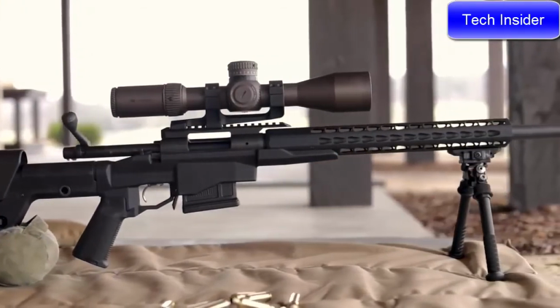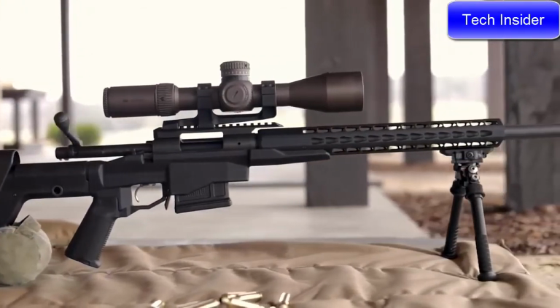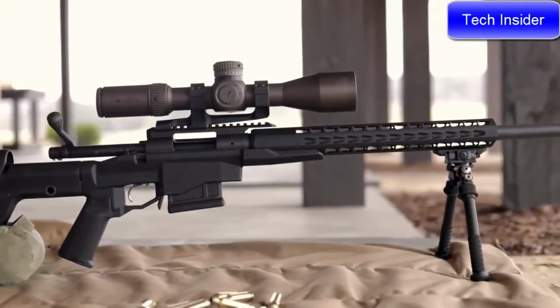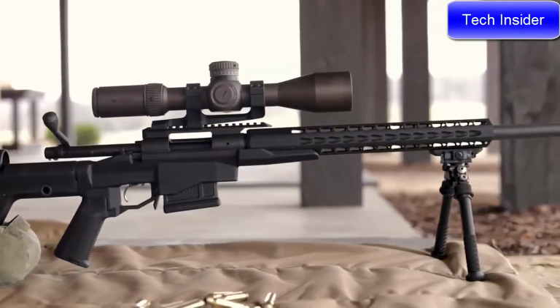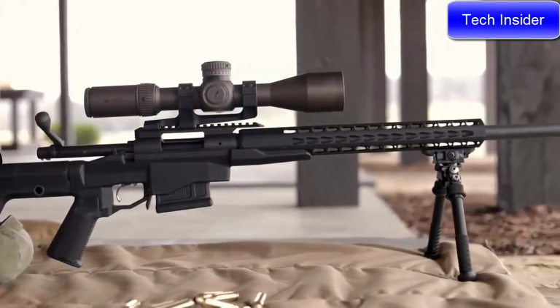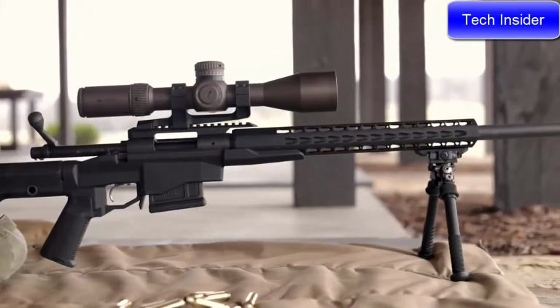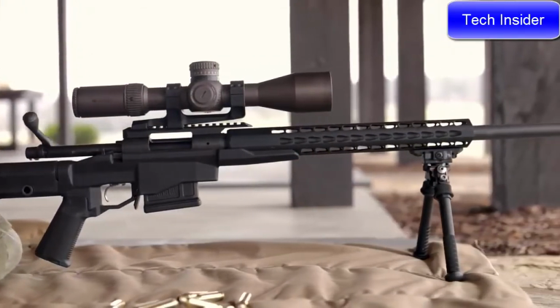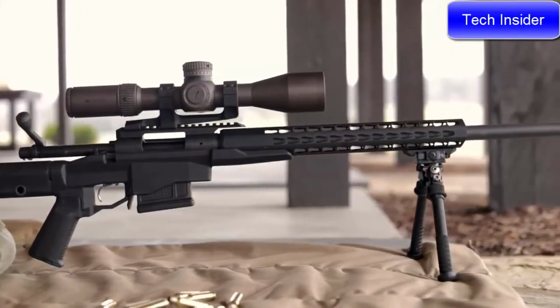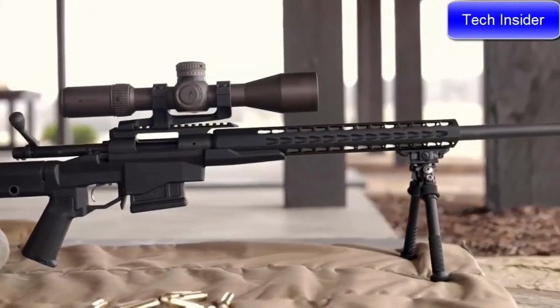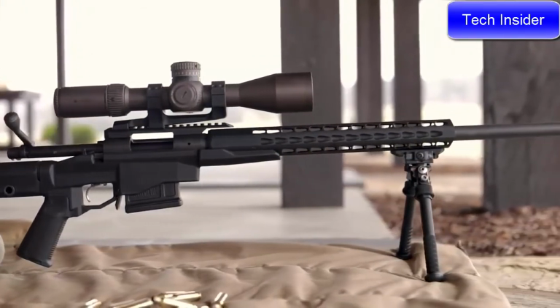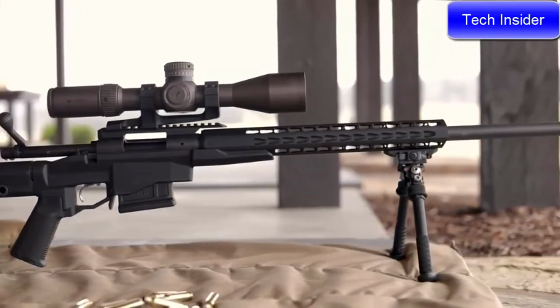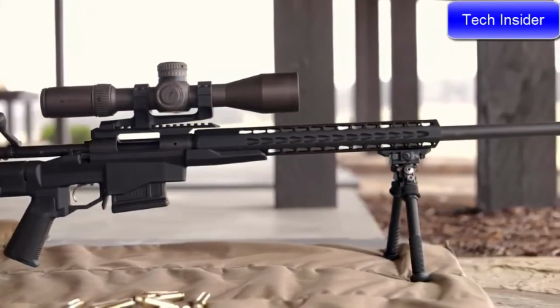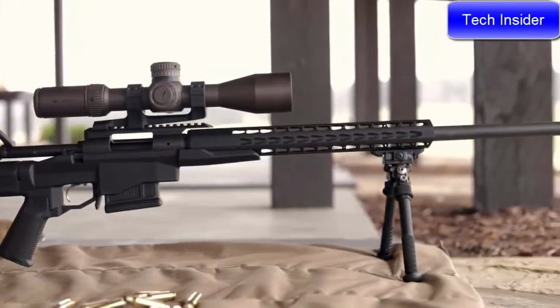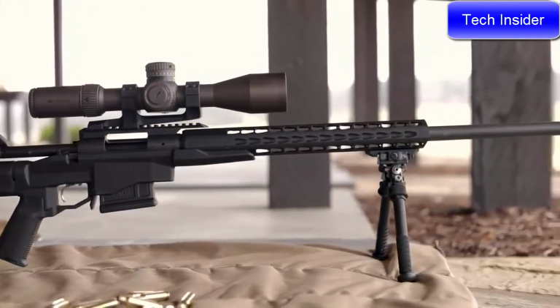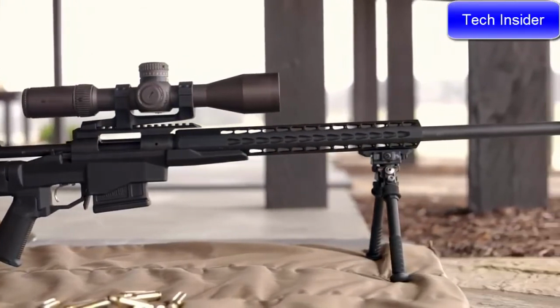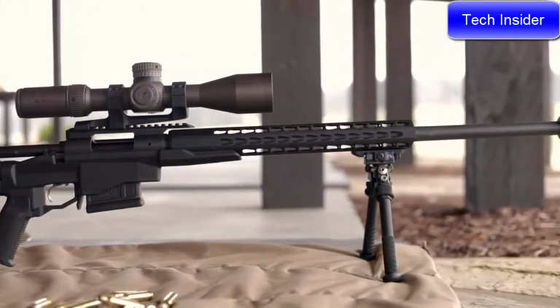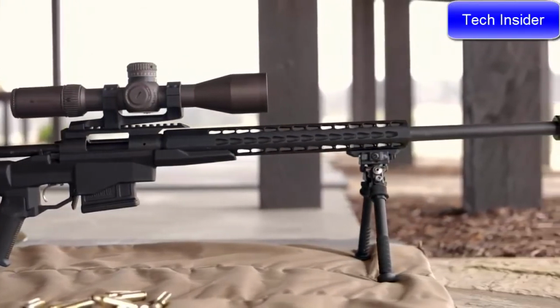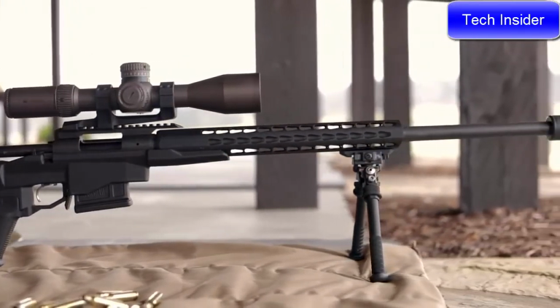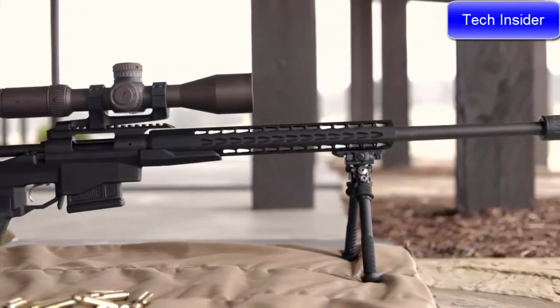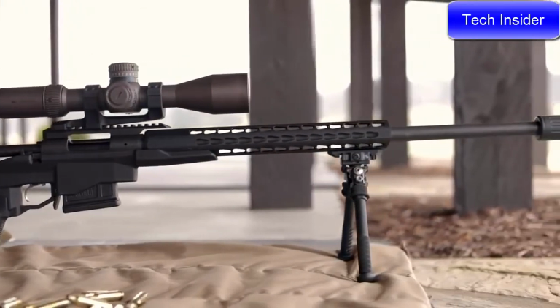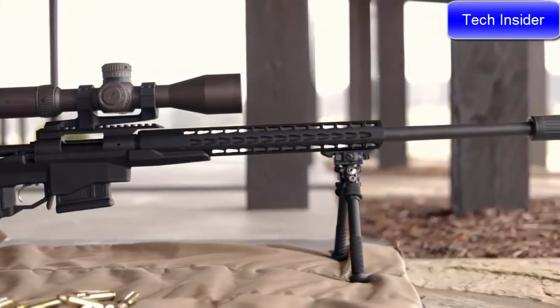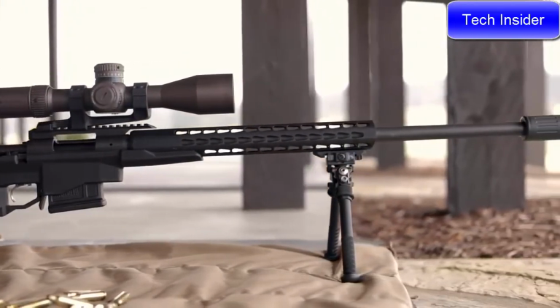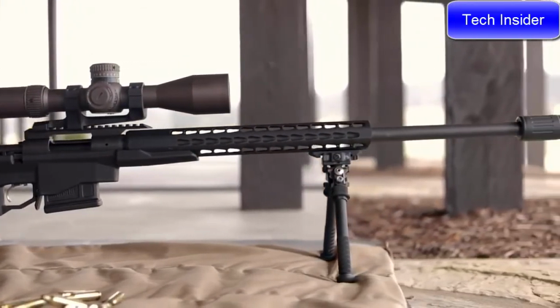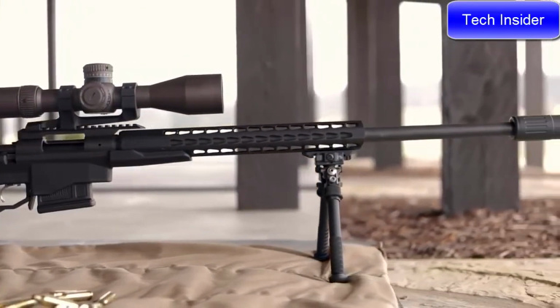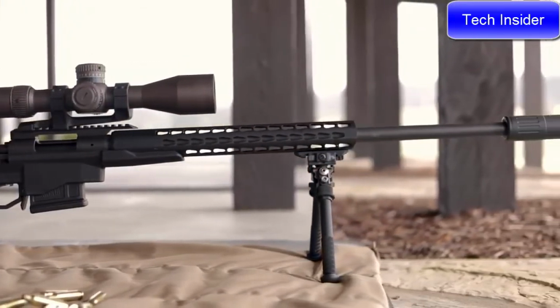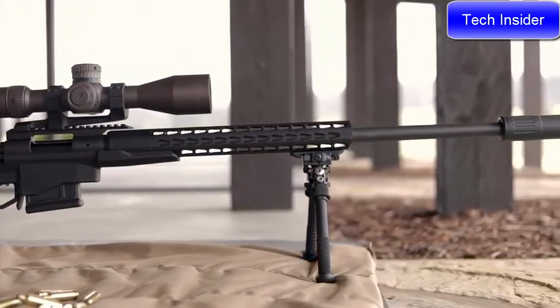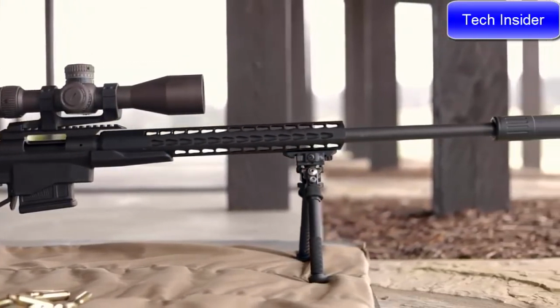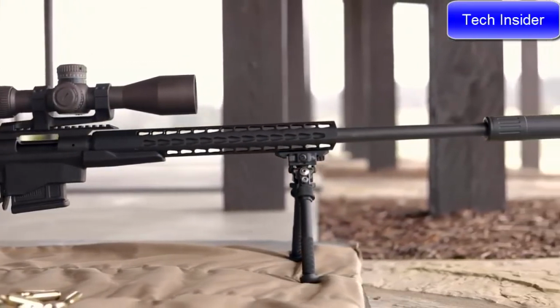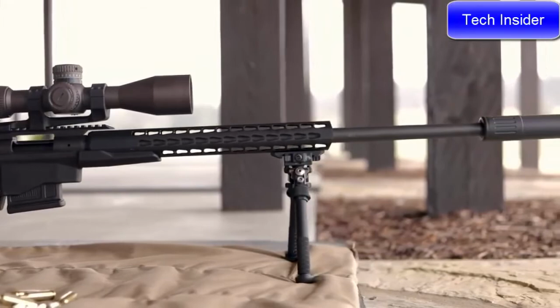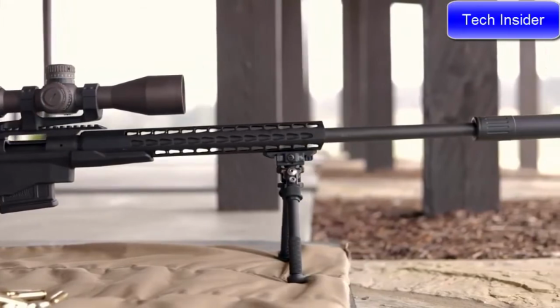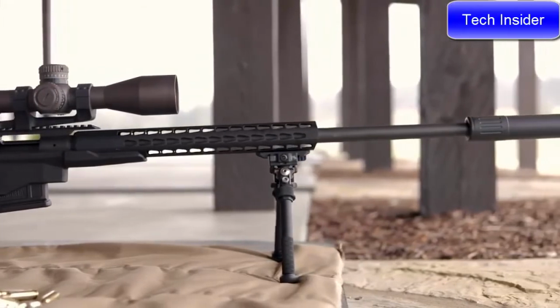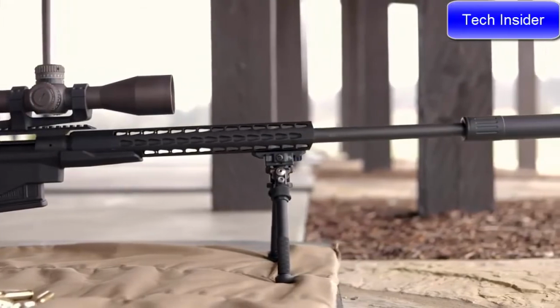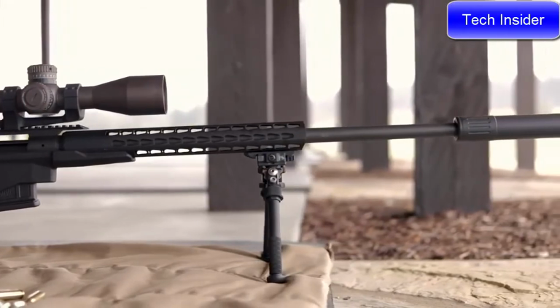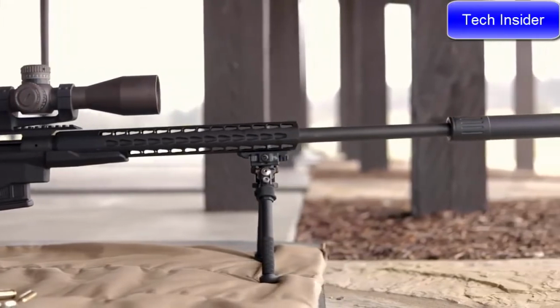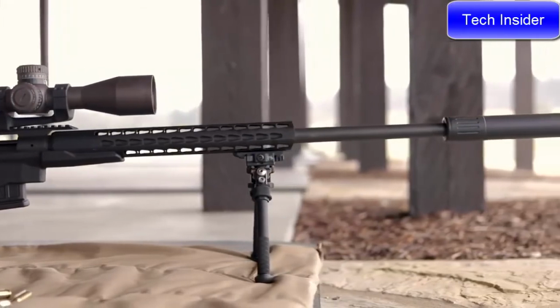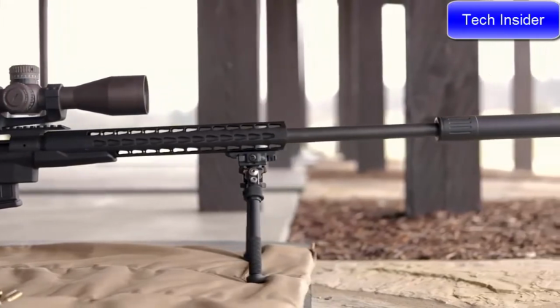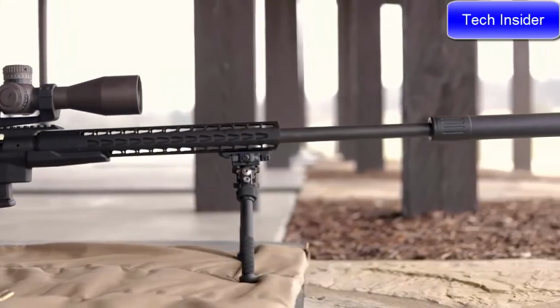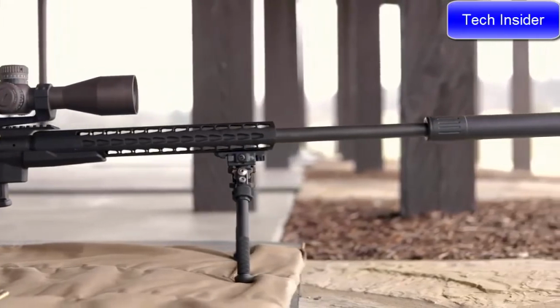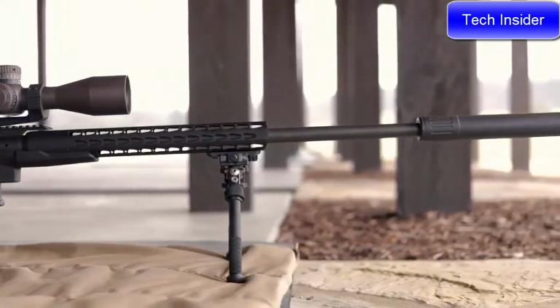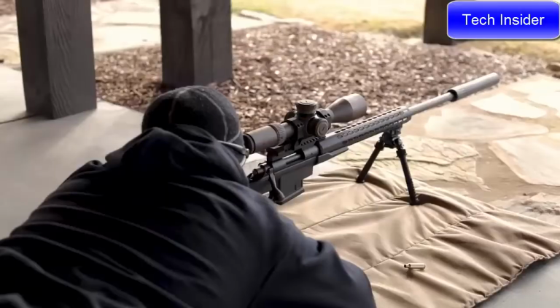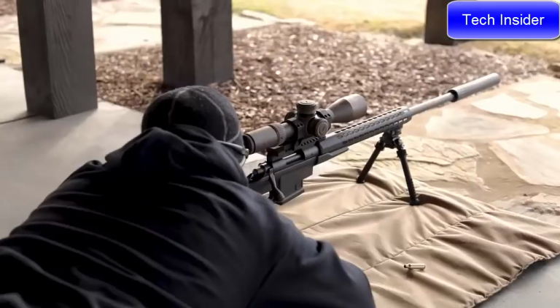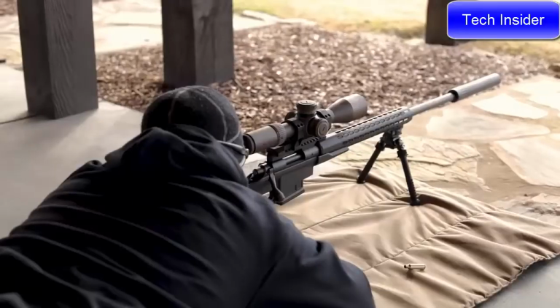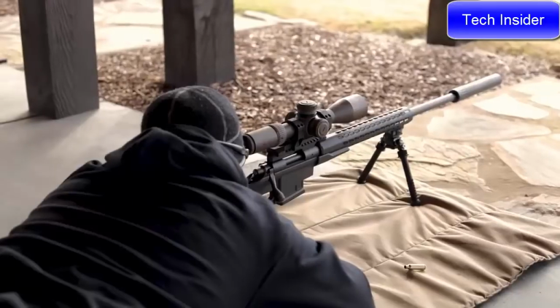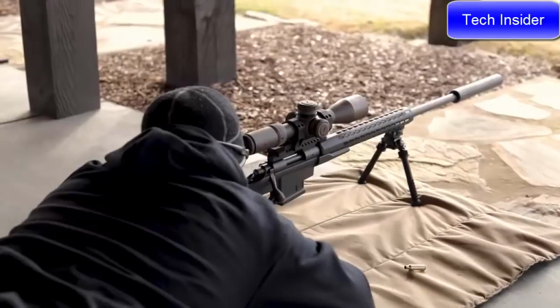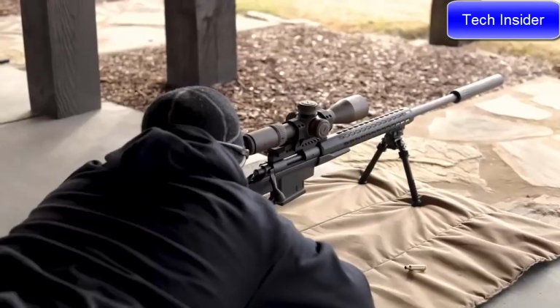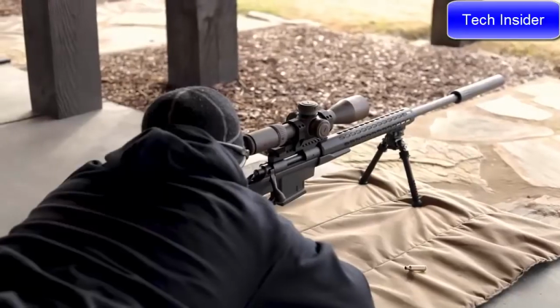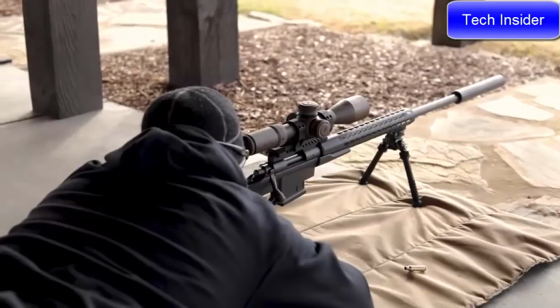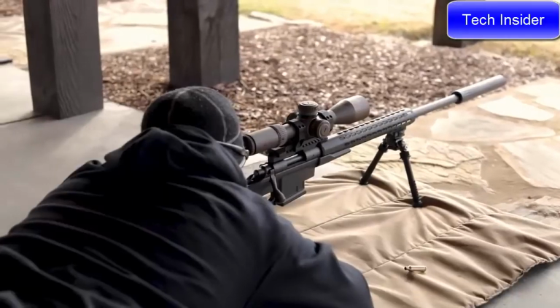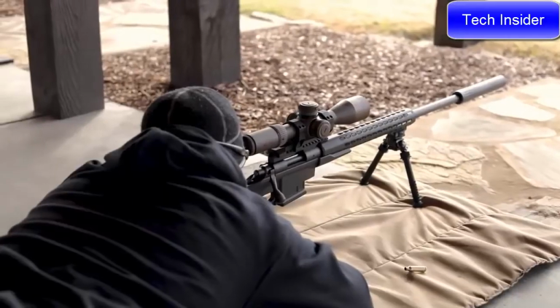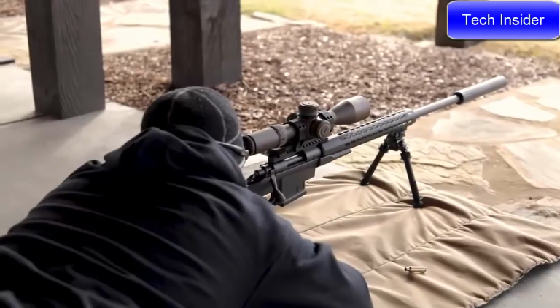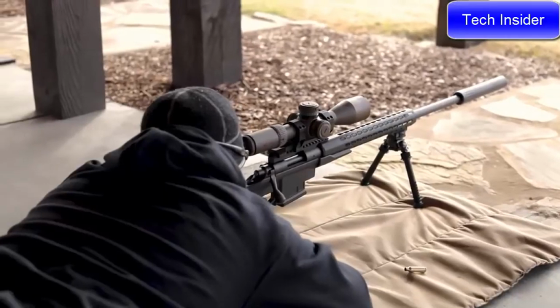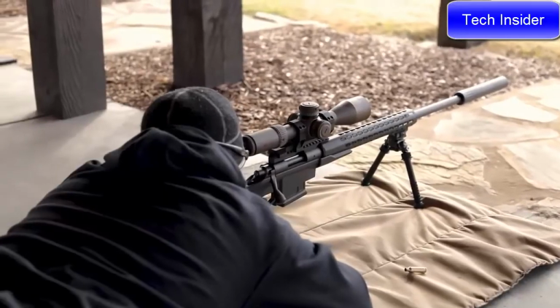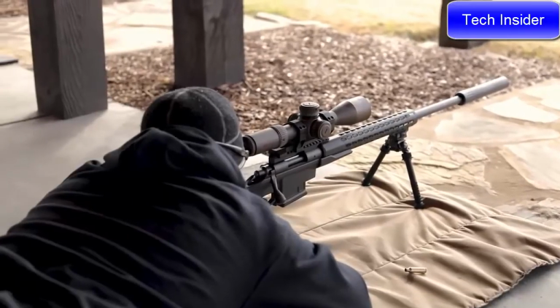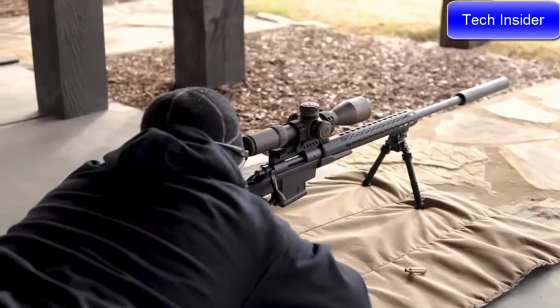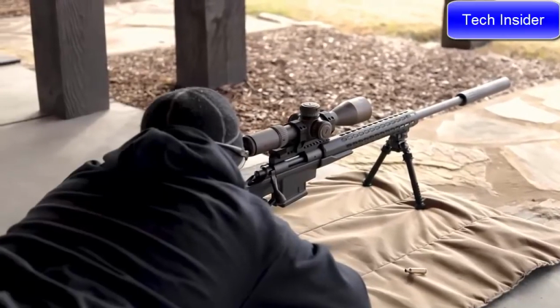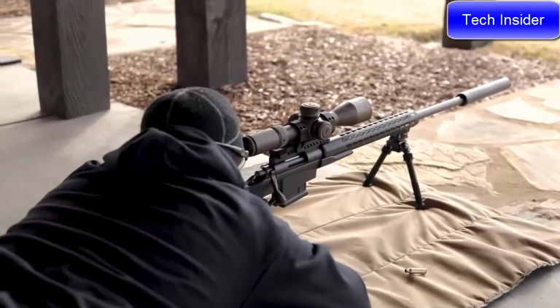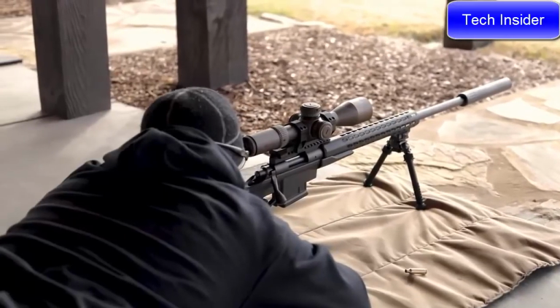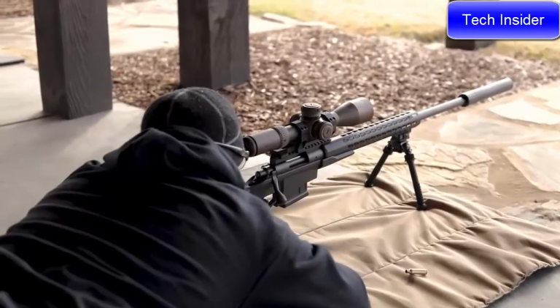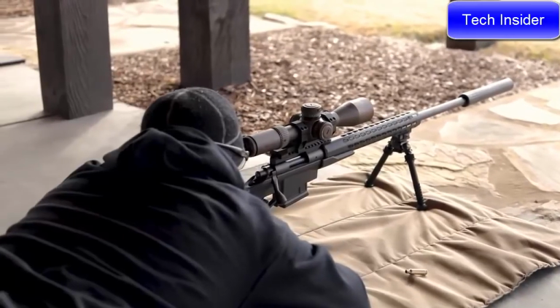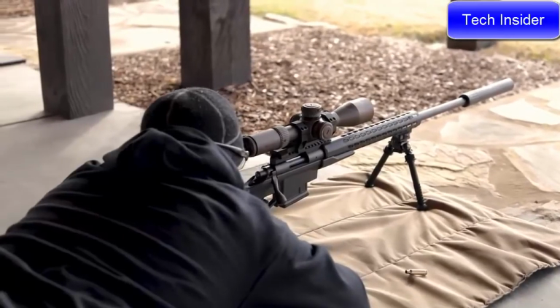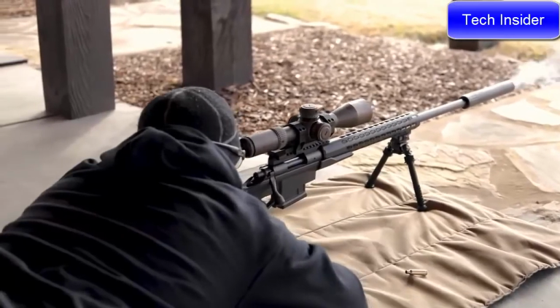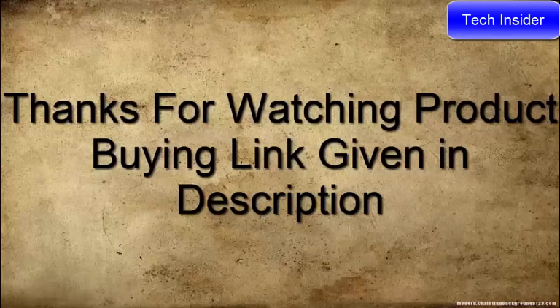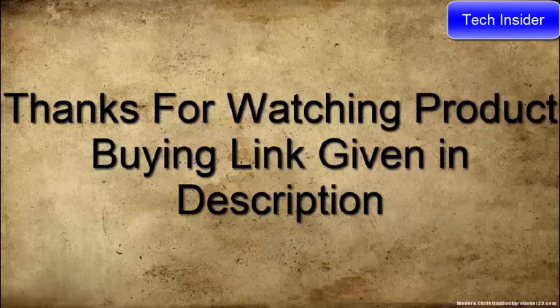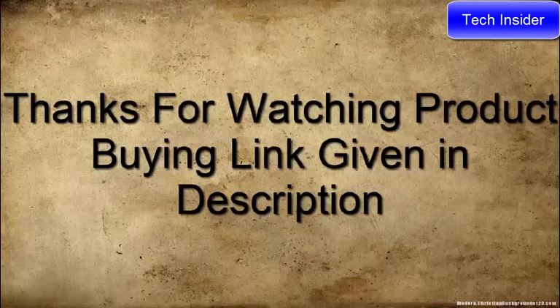The 700 PCR is a rifle that delivers a lot of value for where it's priced, given the feature set it has.